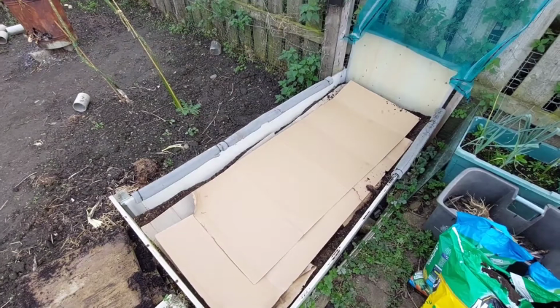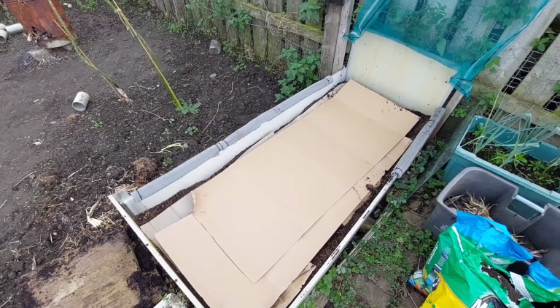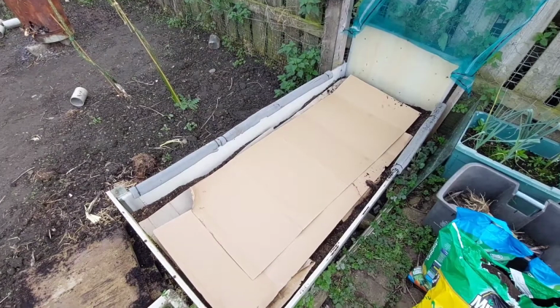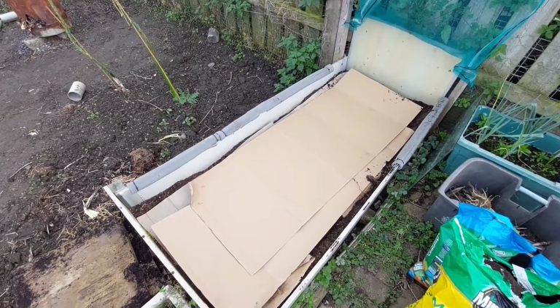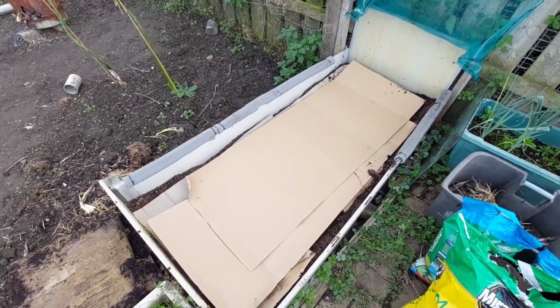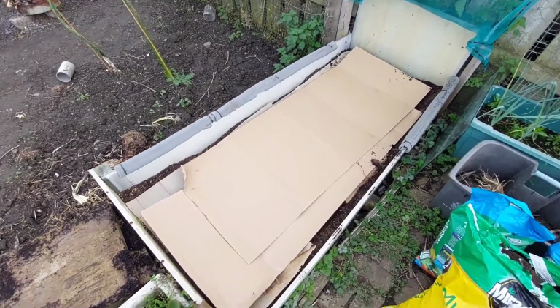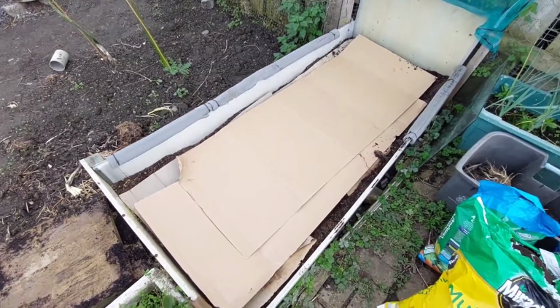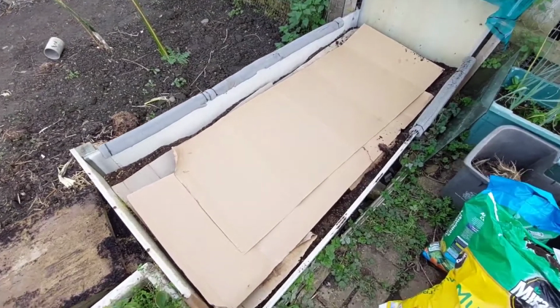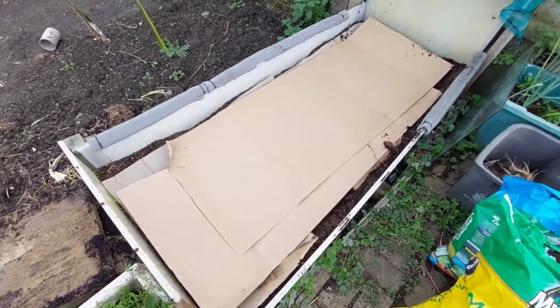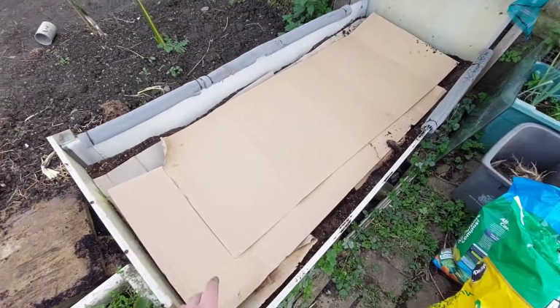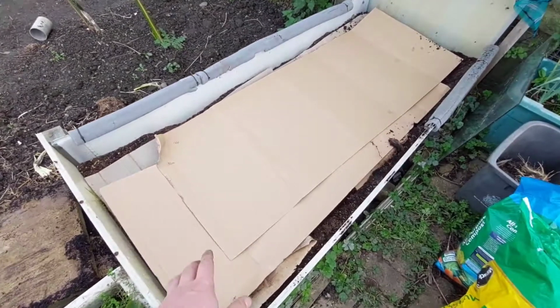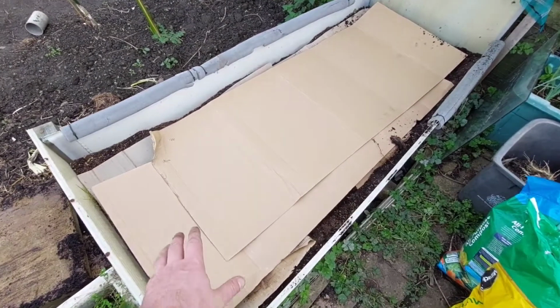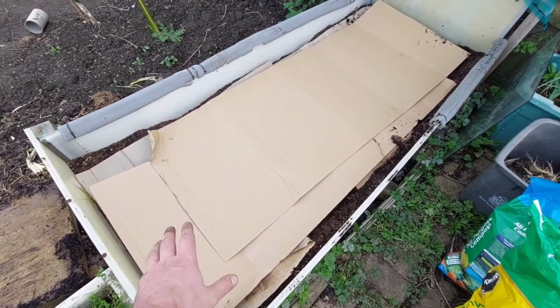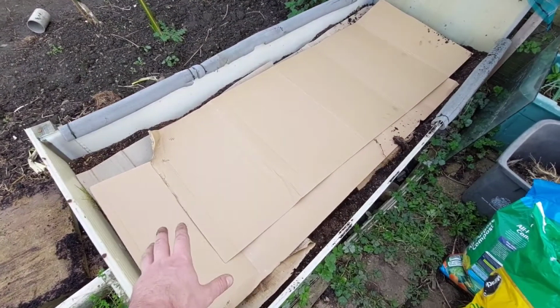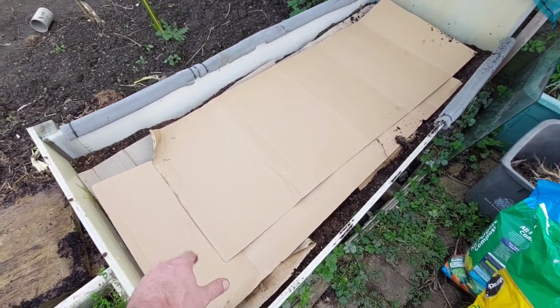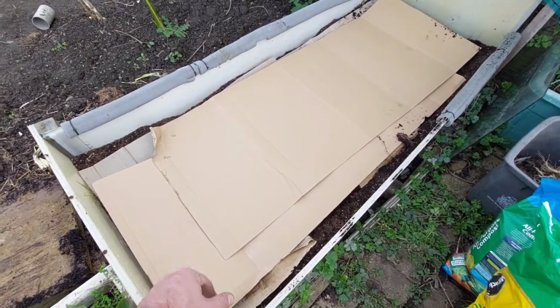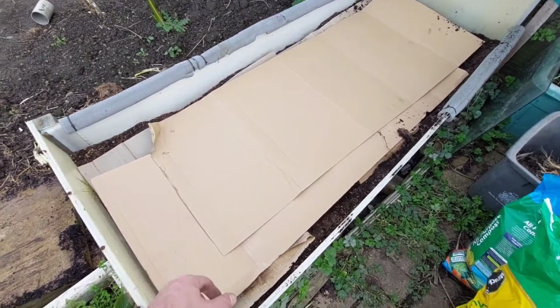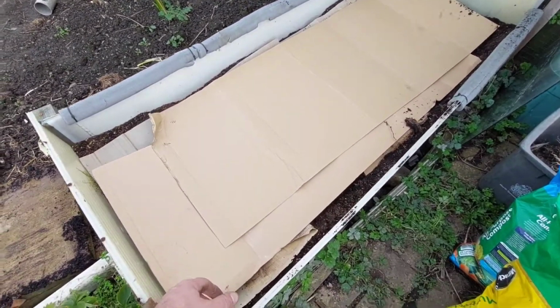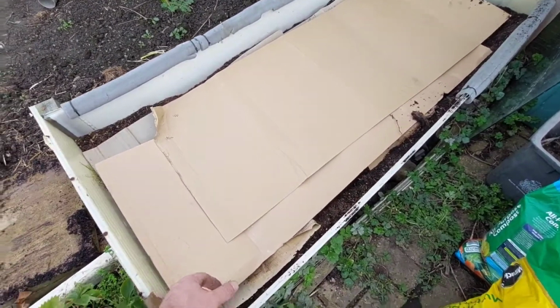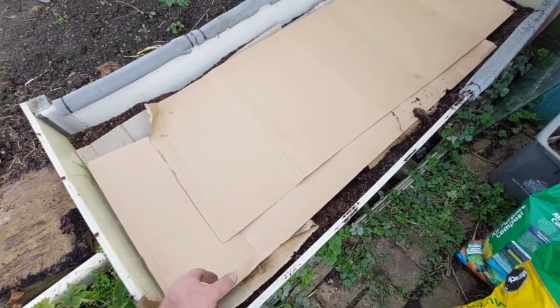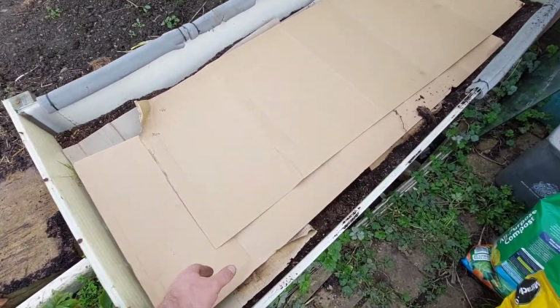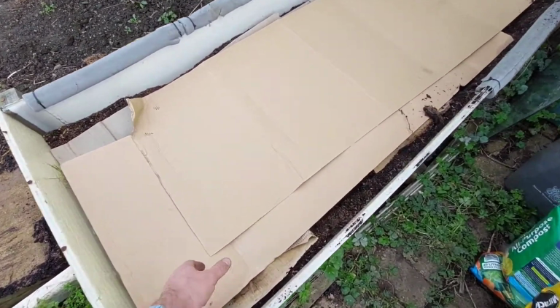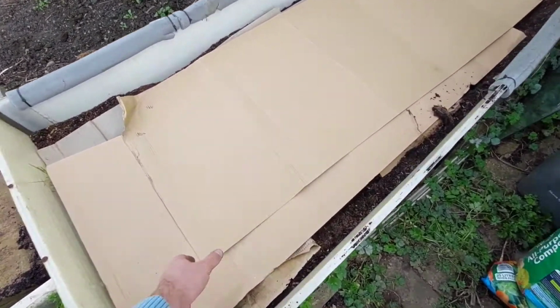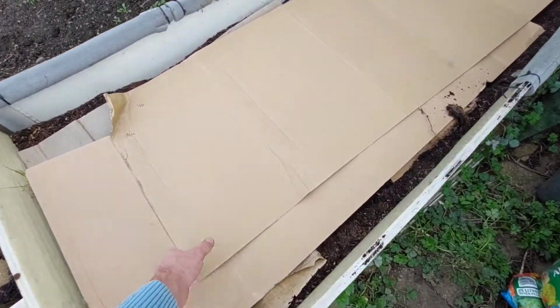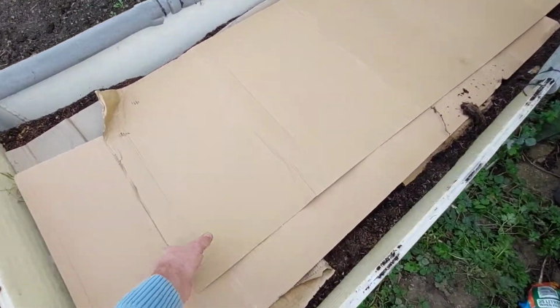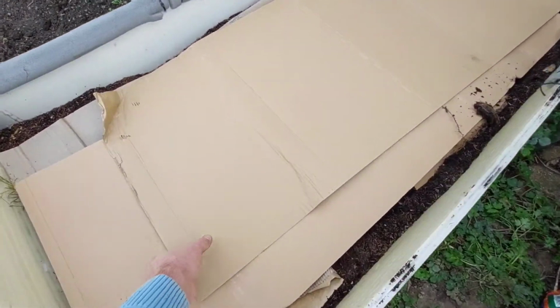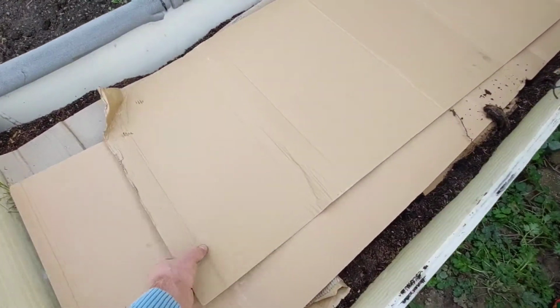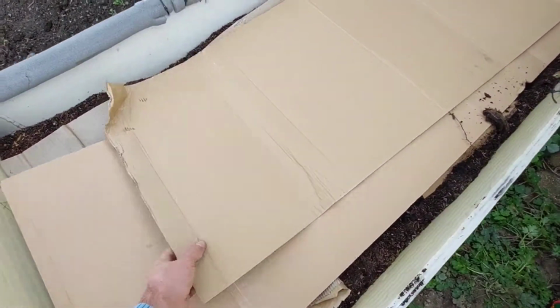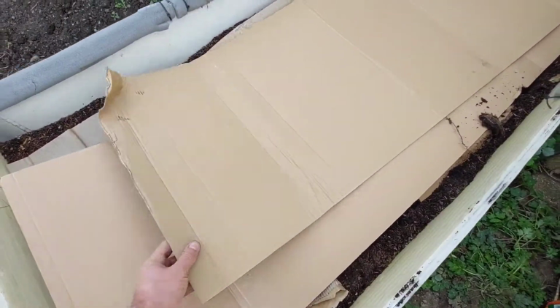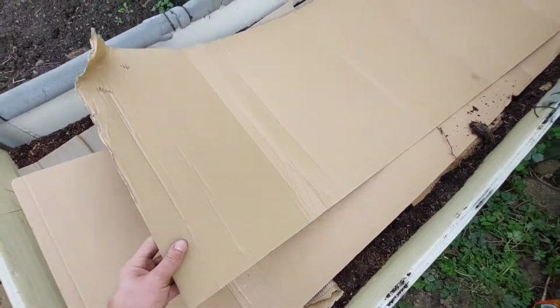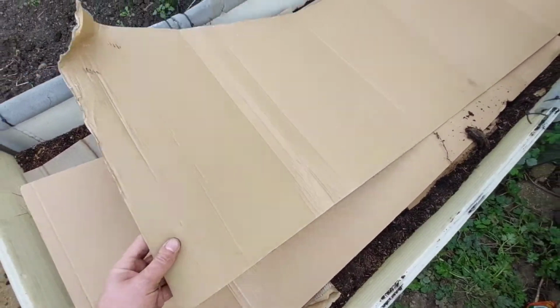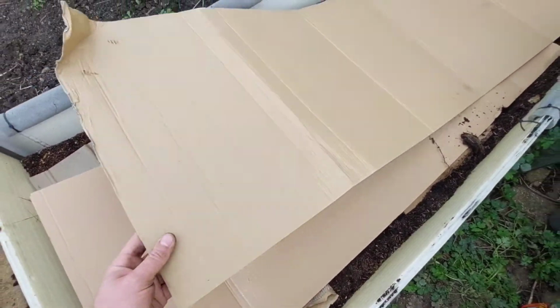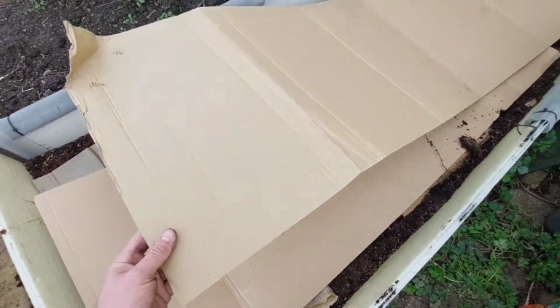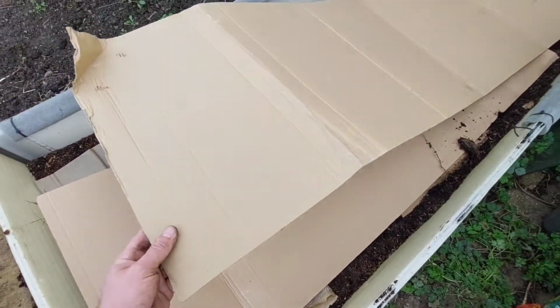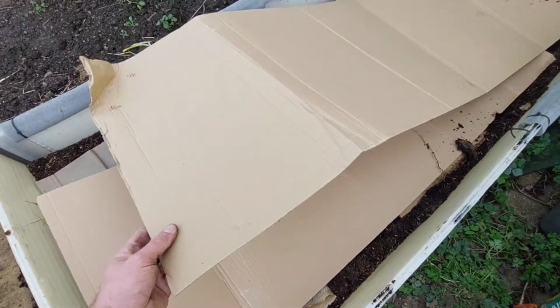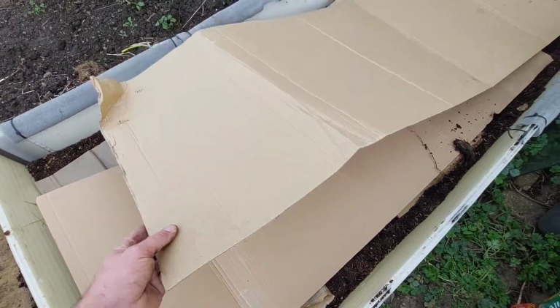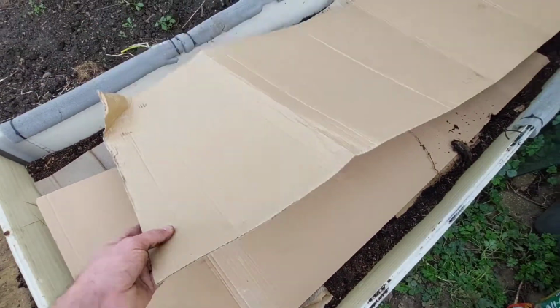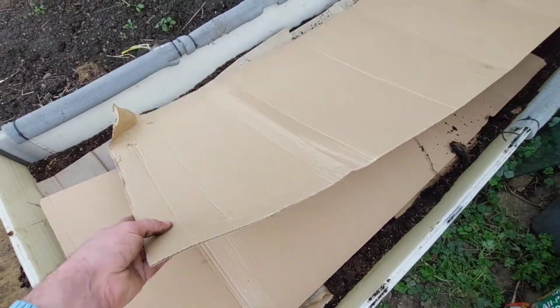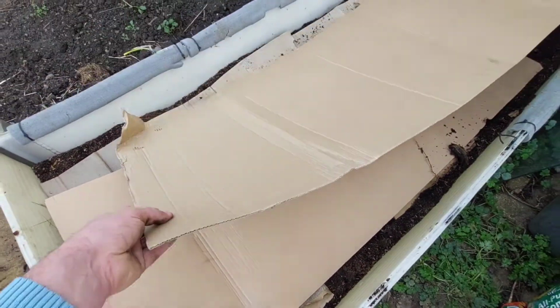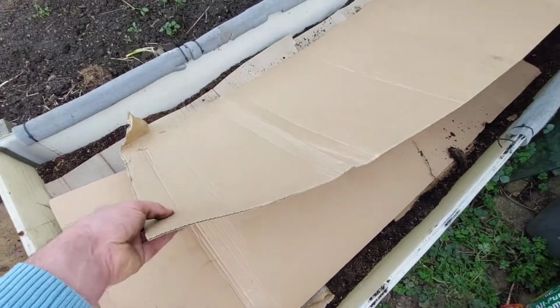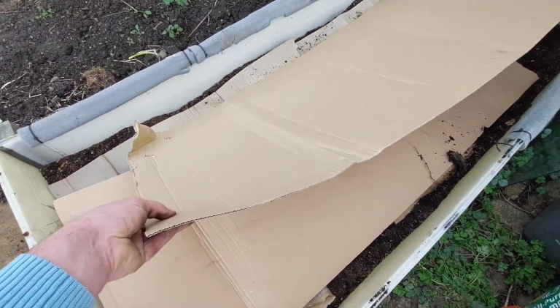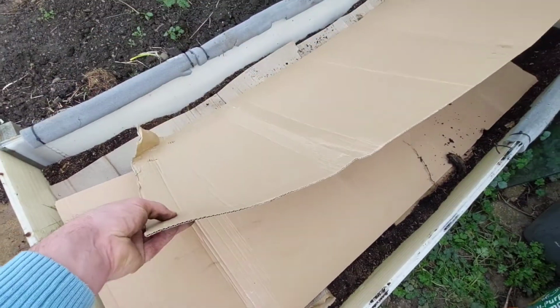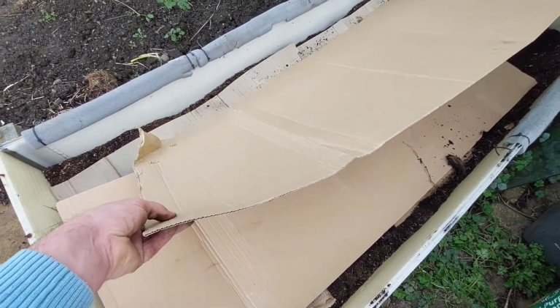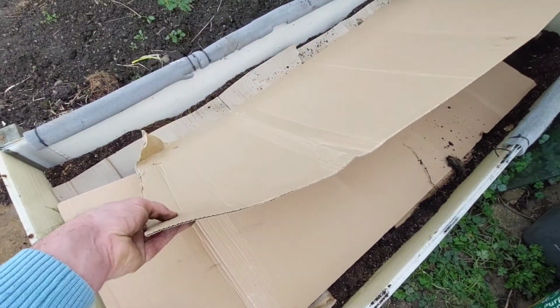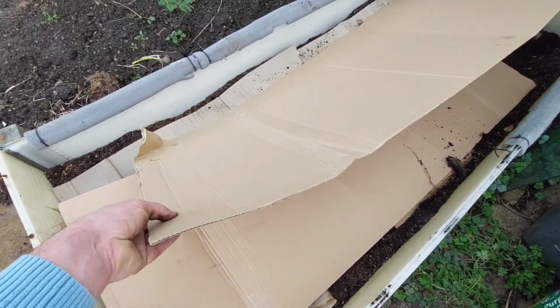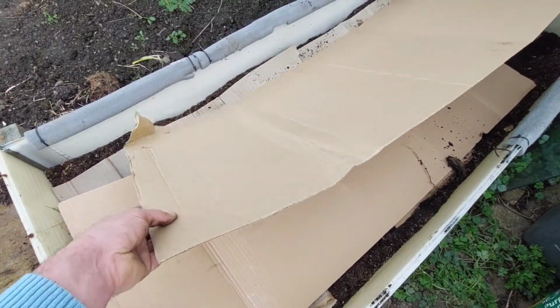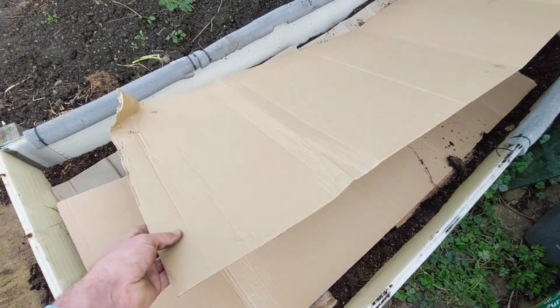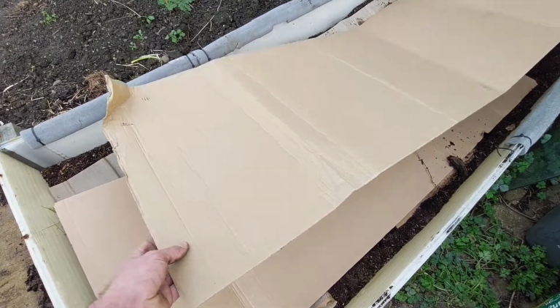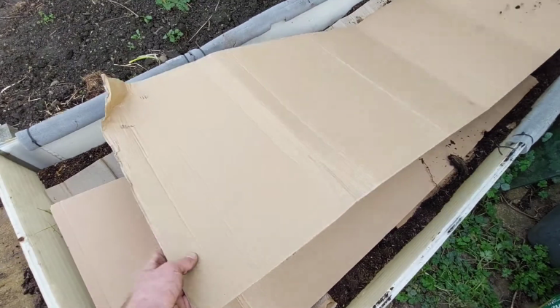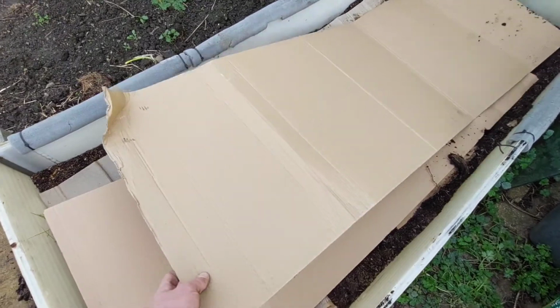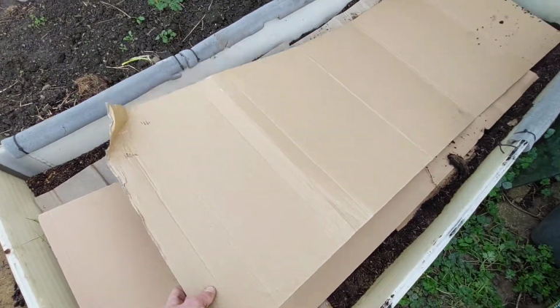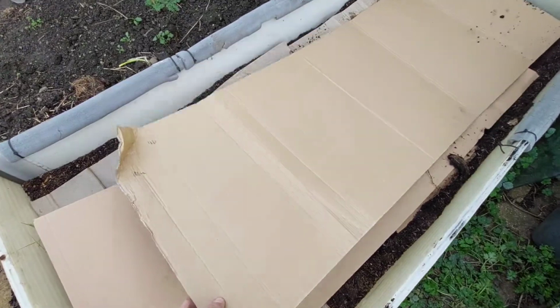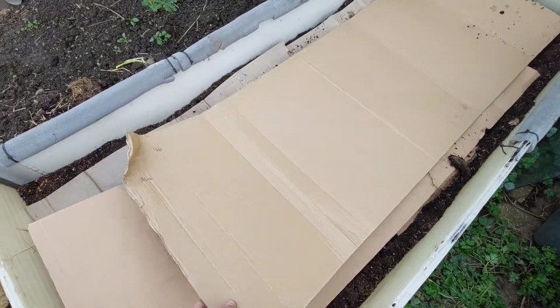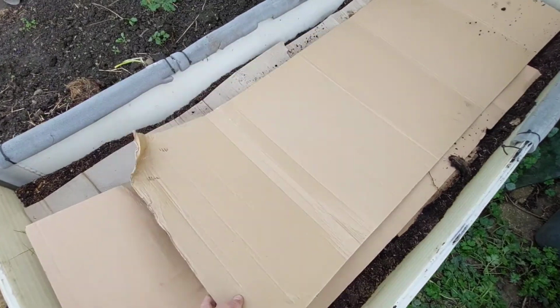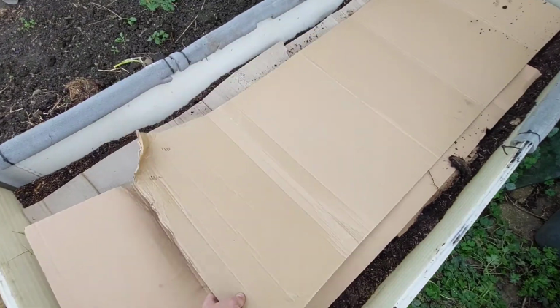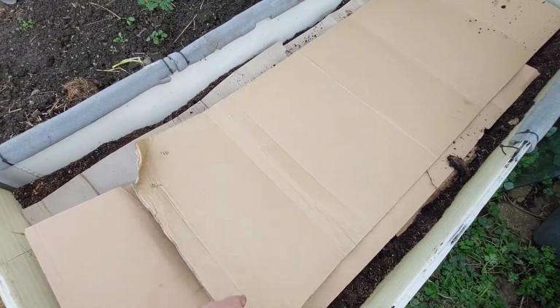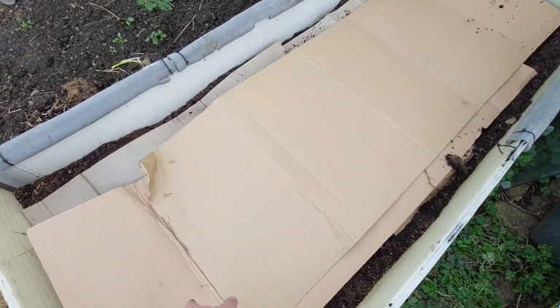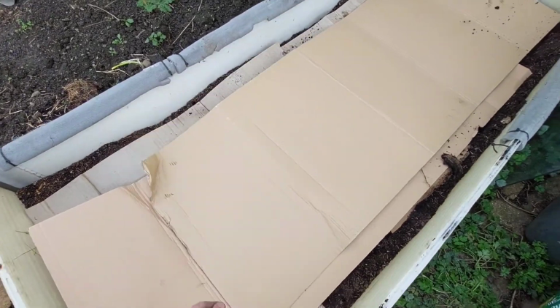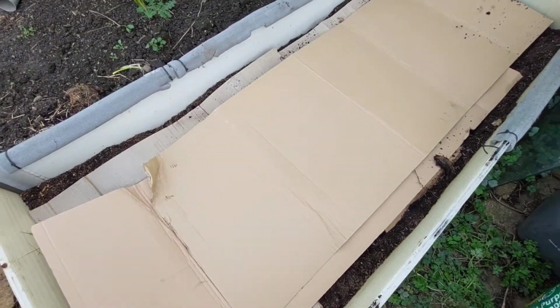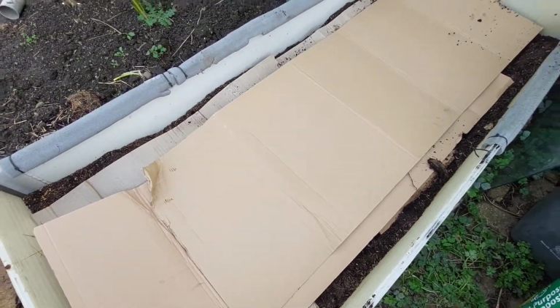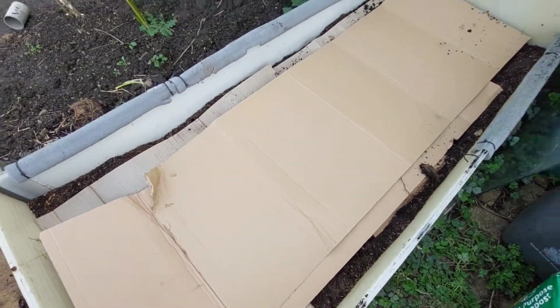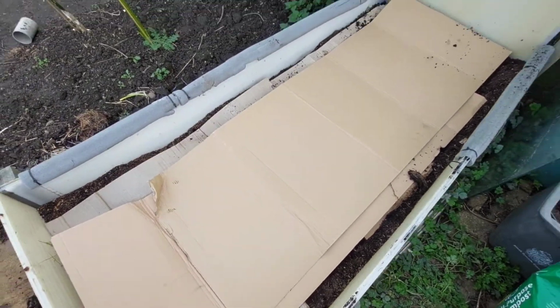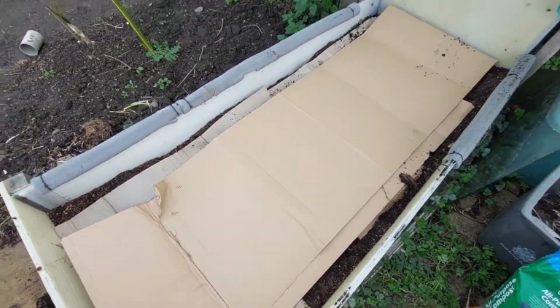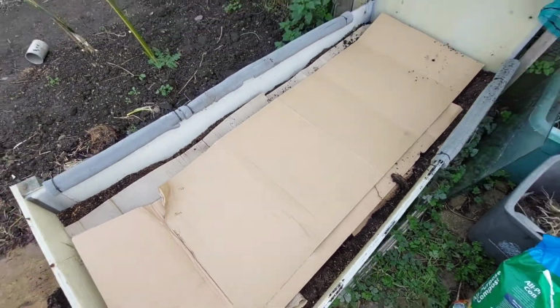So there's the fresh new cardboard just placed on top. Like I said, there's no tape on it. It's quite thin so it does break down quite quickly.